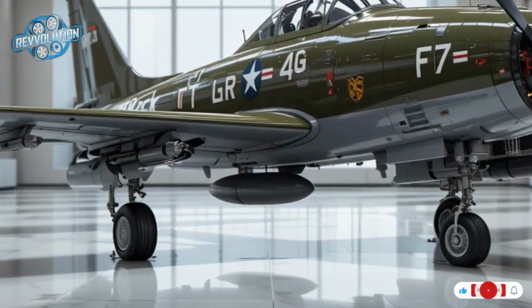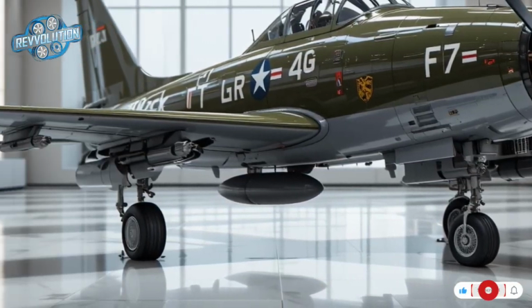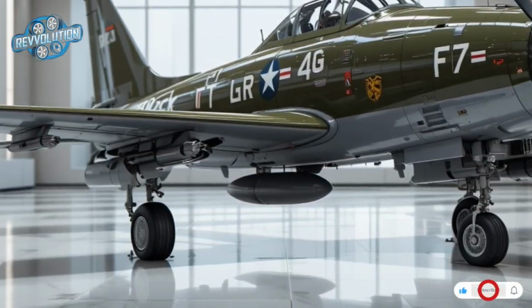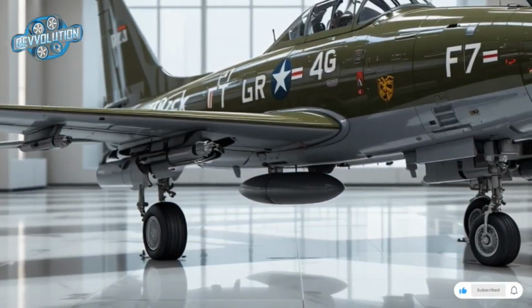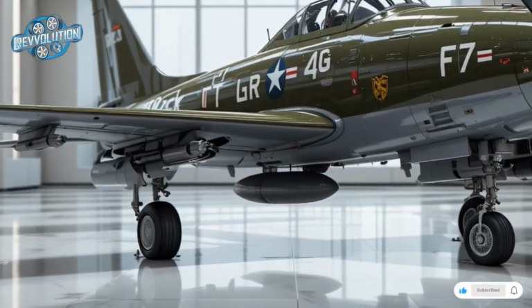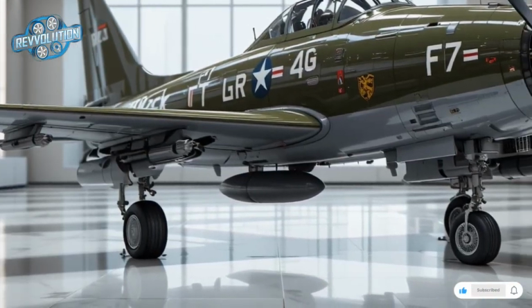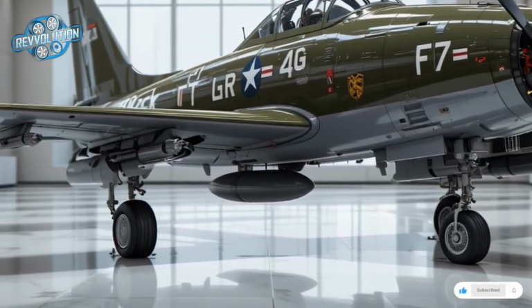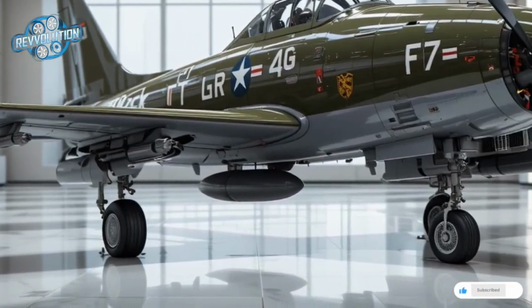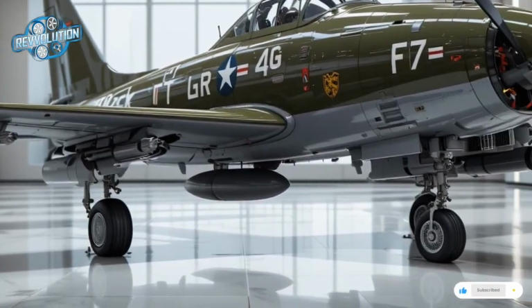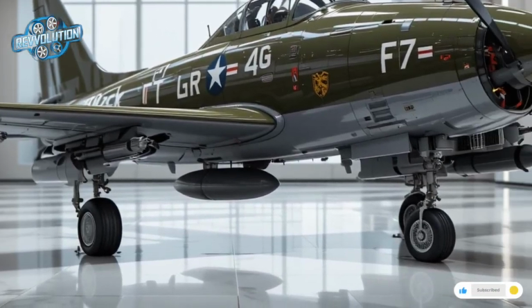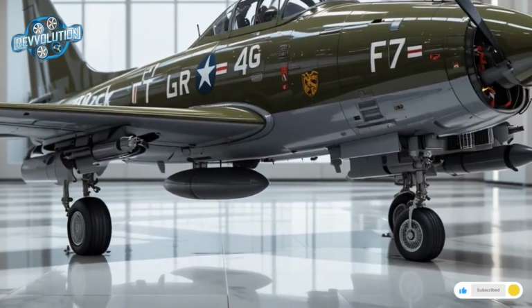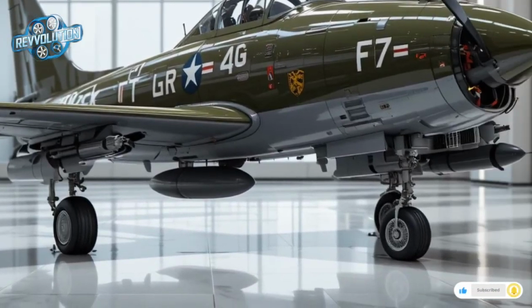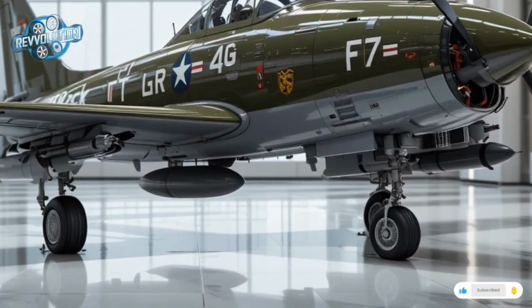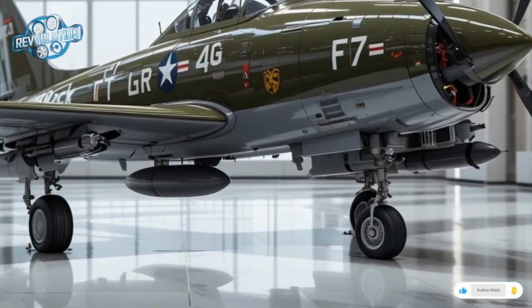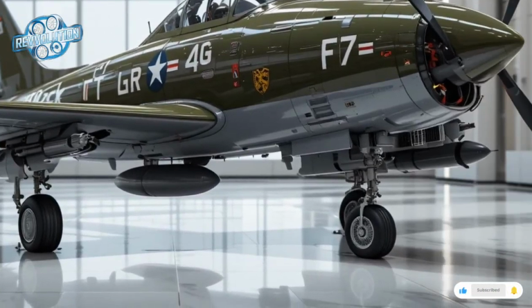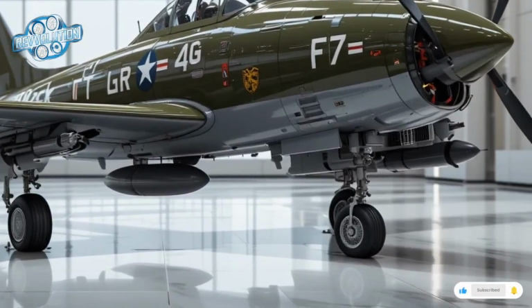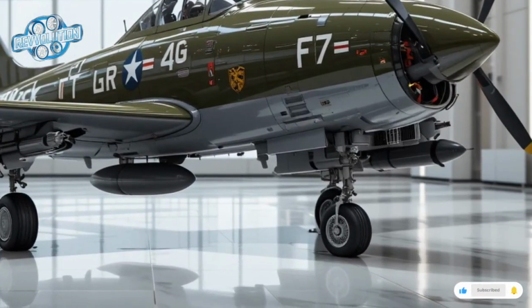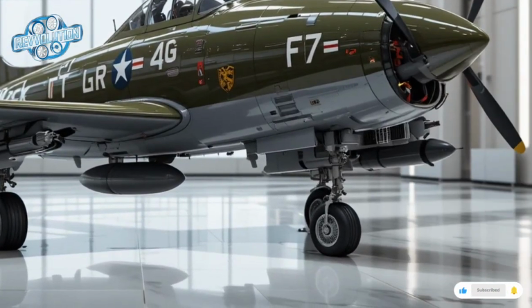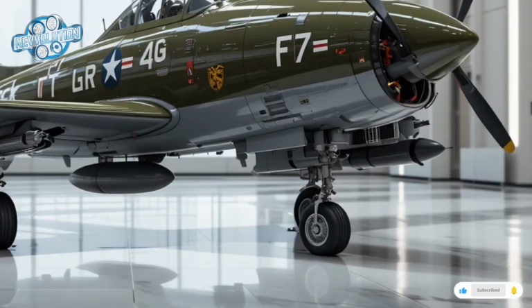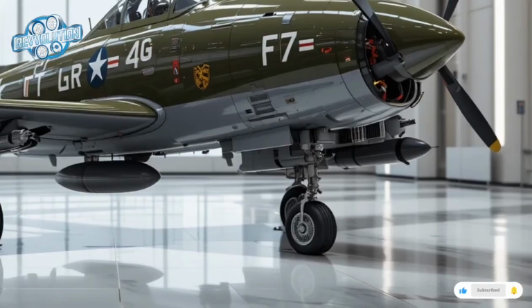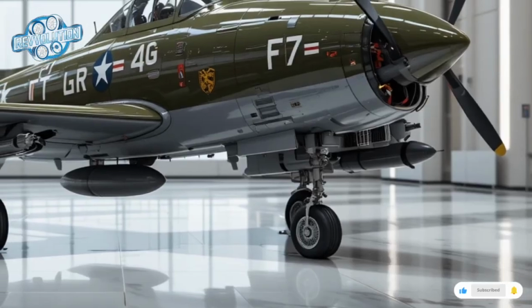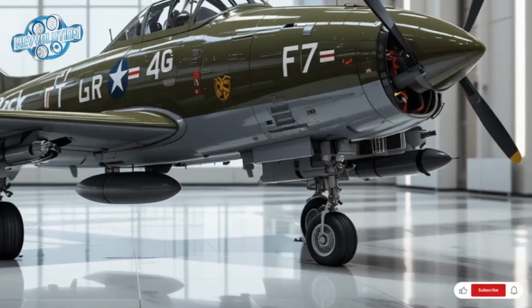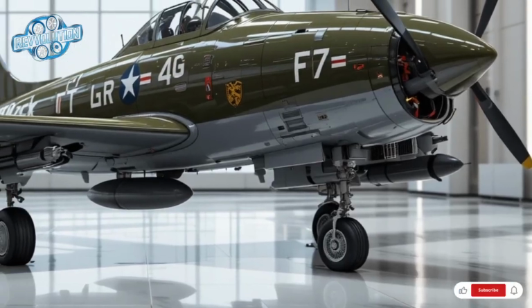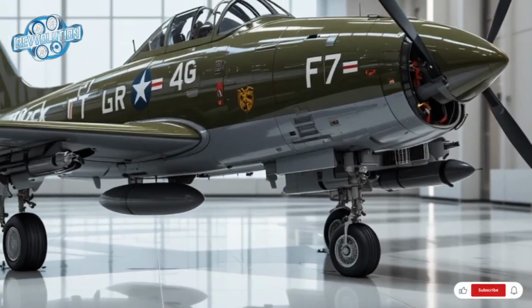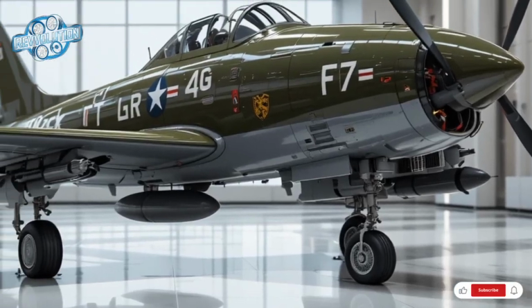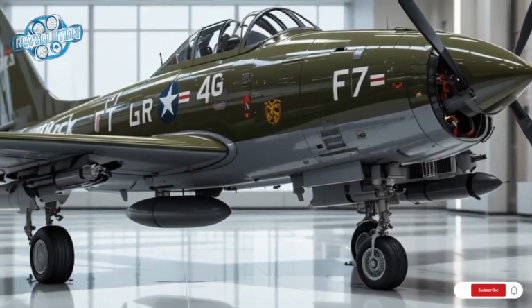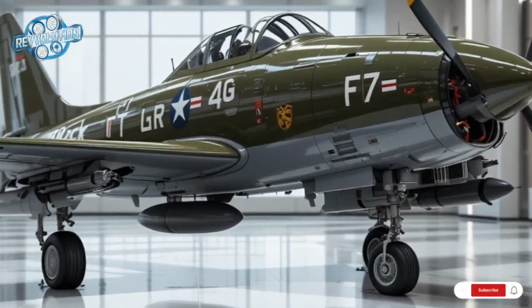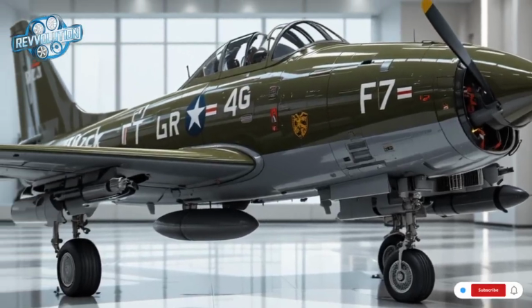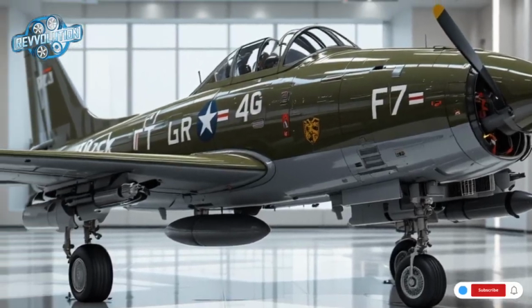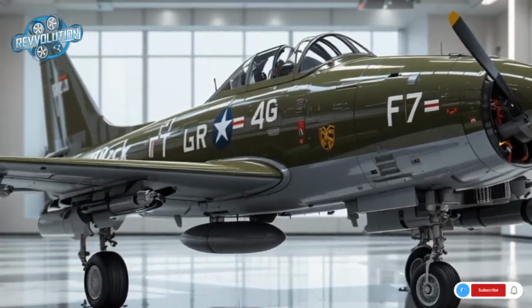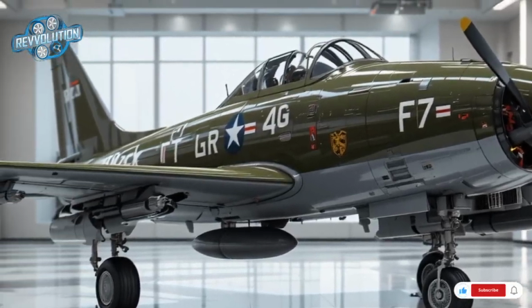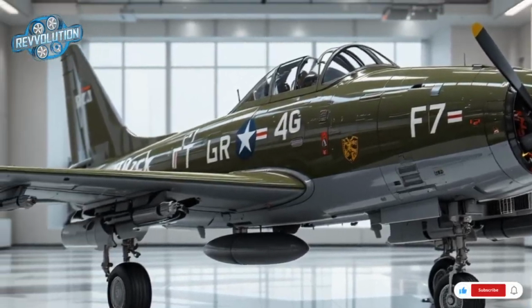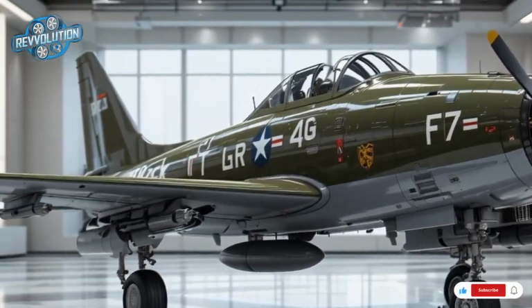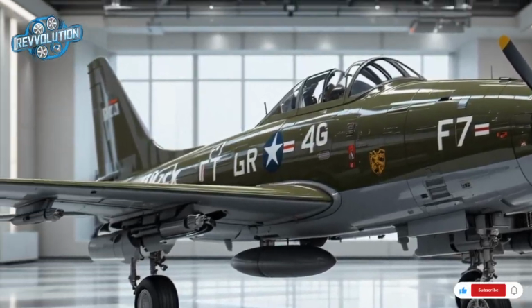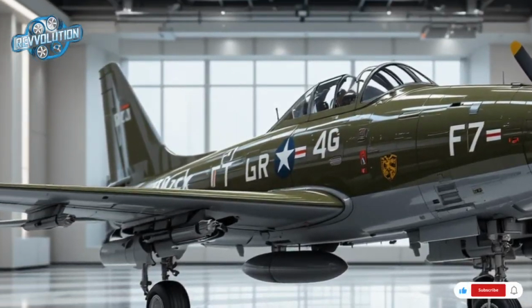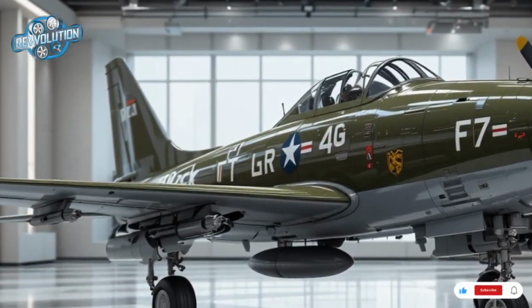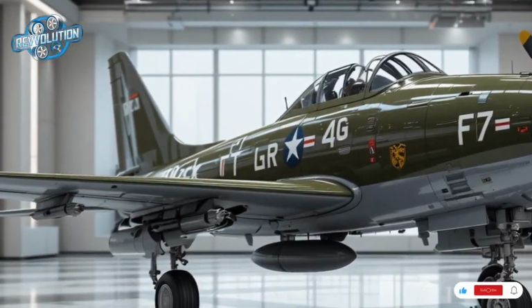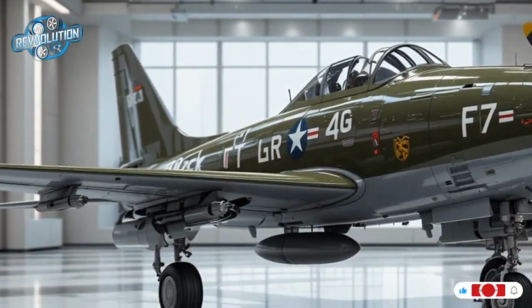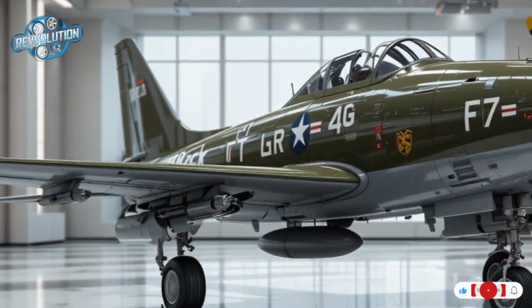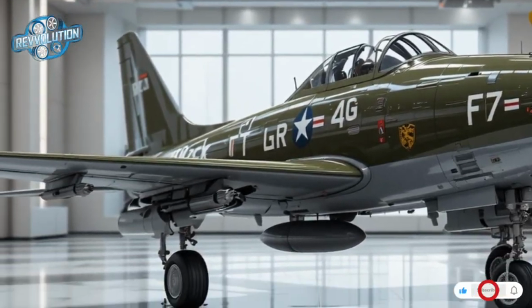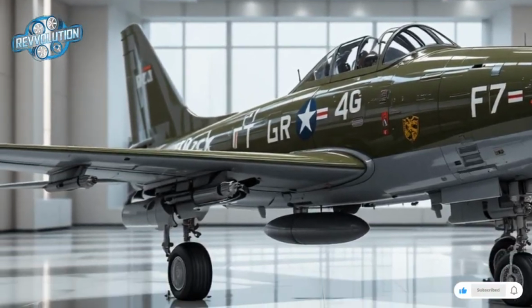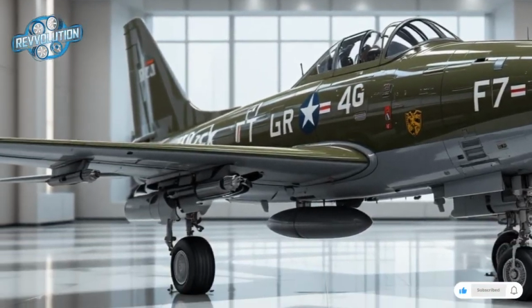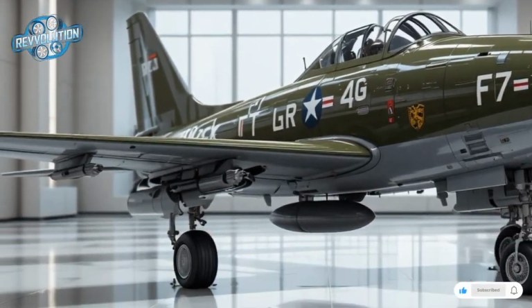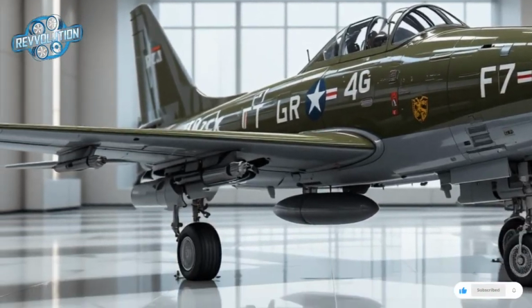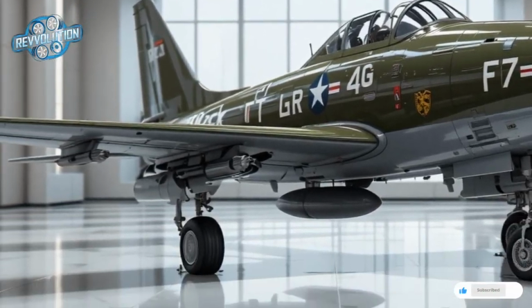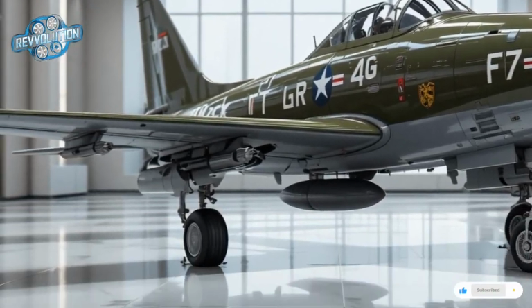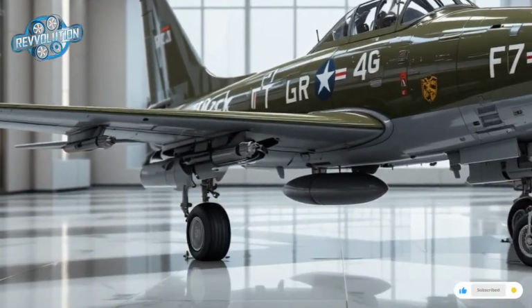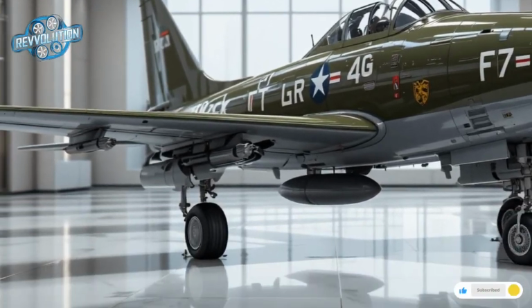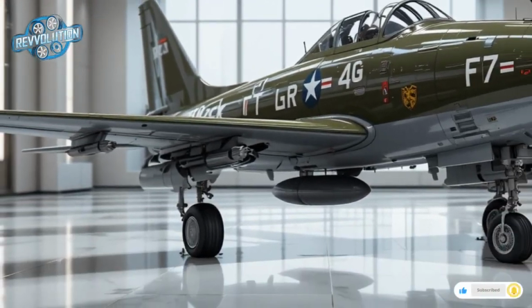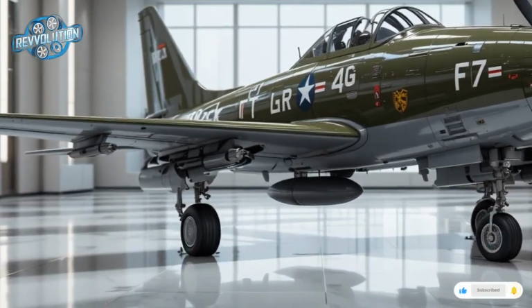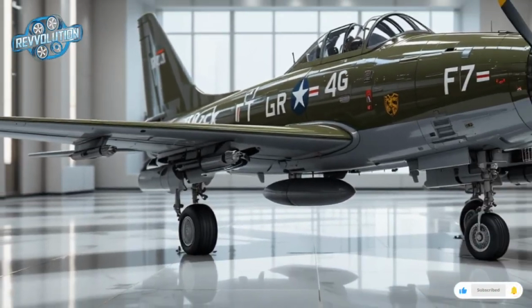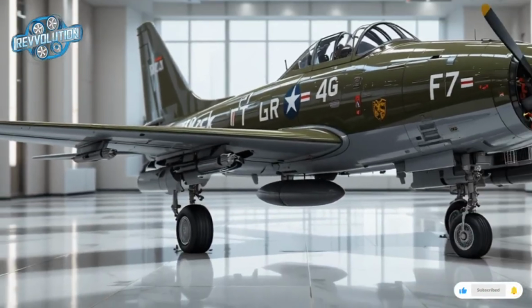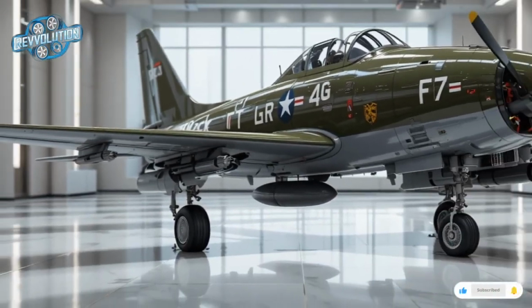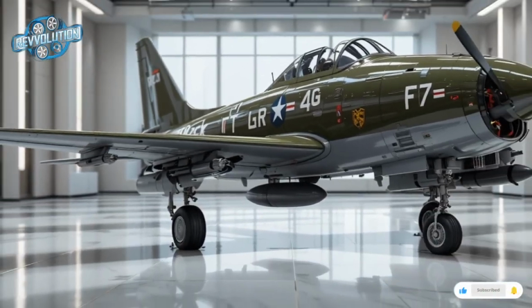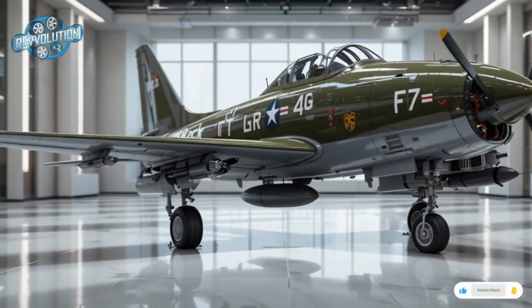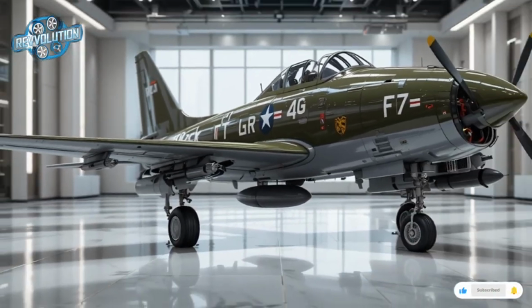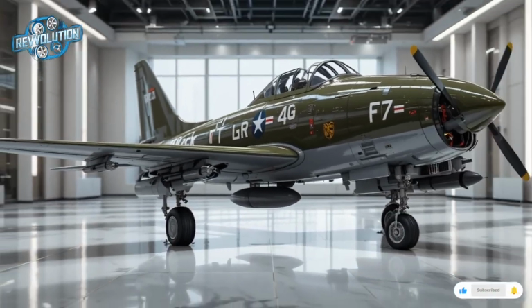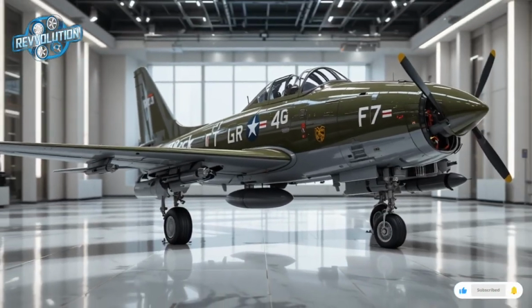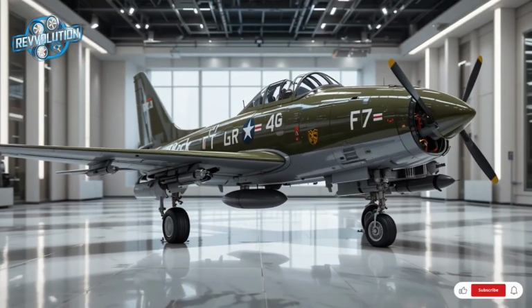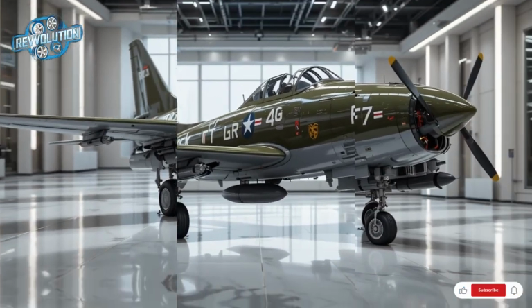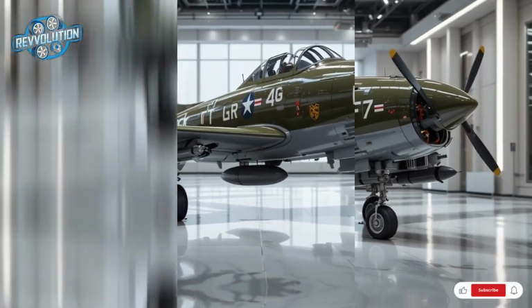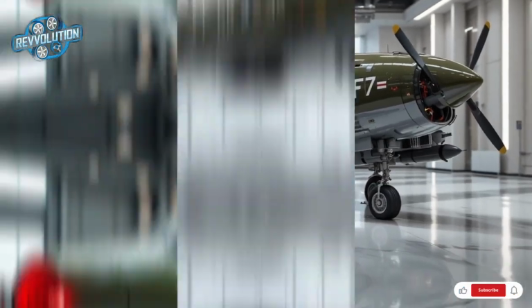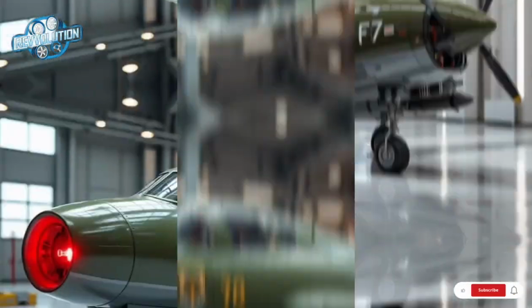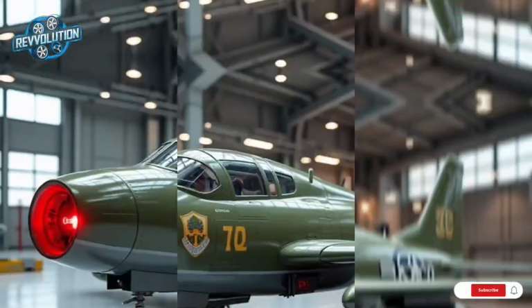Its advanced variable cycle design ensures high efficiency in subsonic flight and bursts of extreme performance when needed. Fuel efficient, fast, and reliable, the engine gives the Thunderbolt extreme versatility in both strike and air superiority missions.